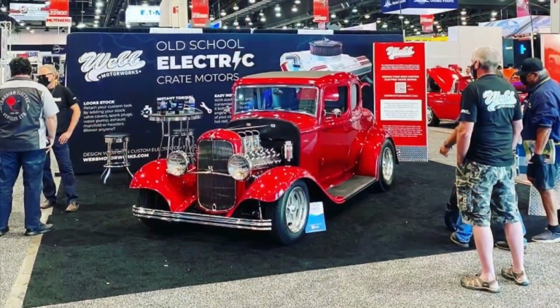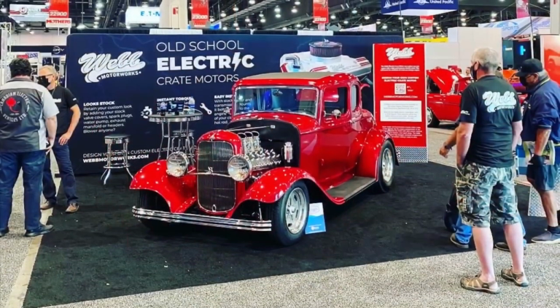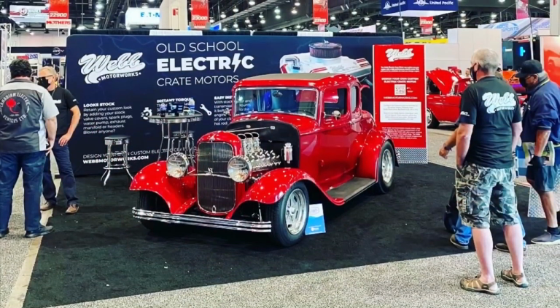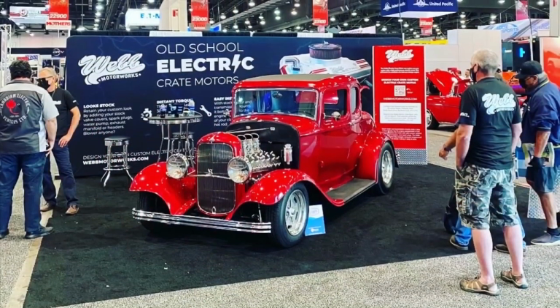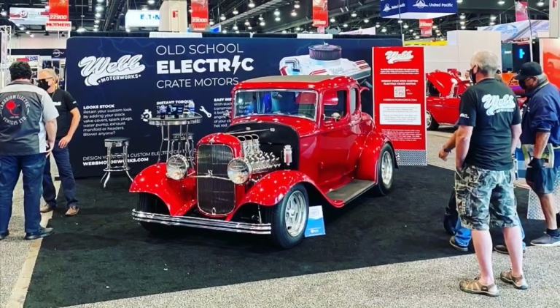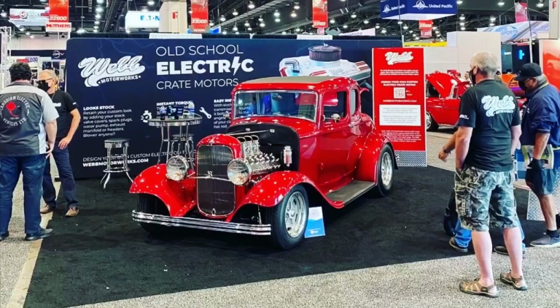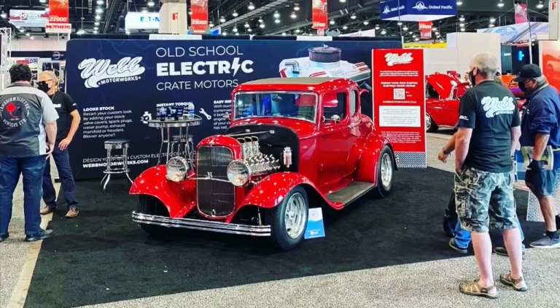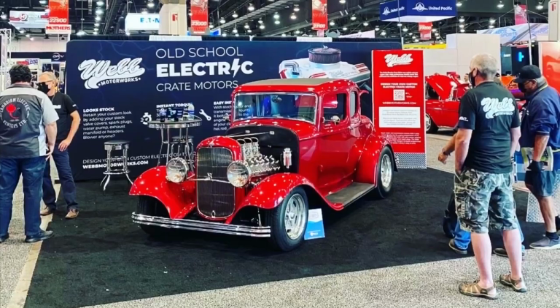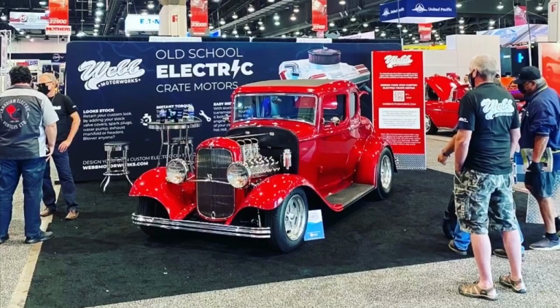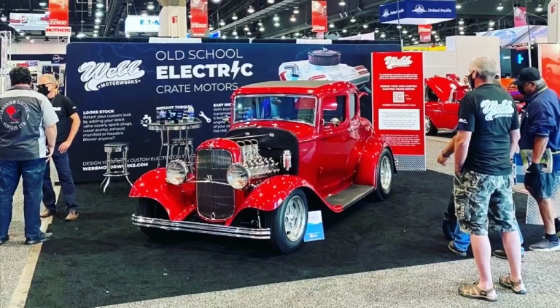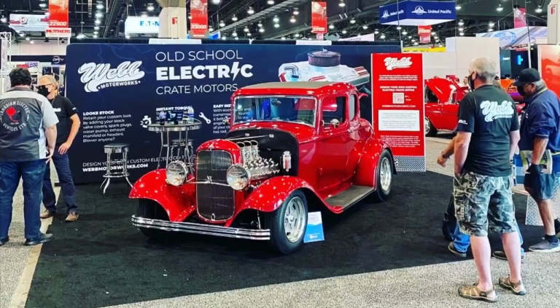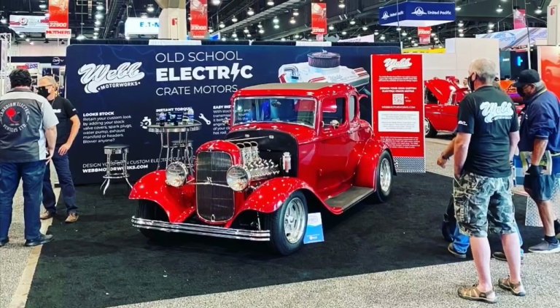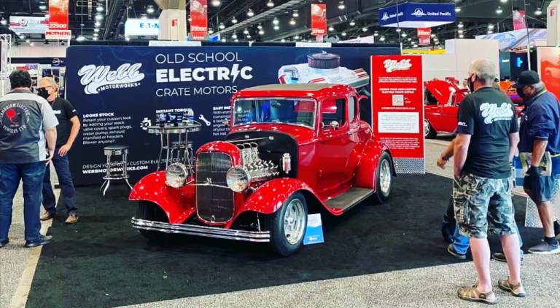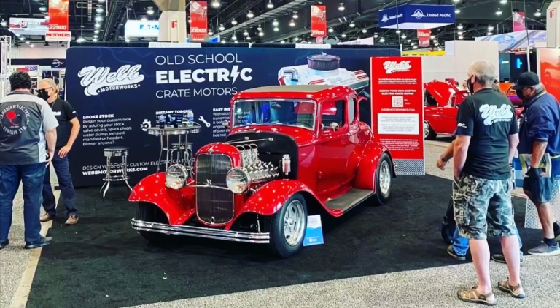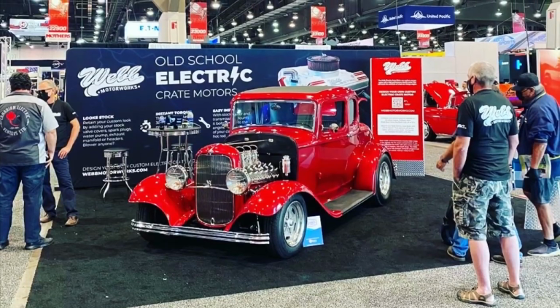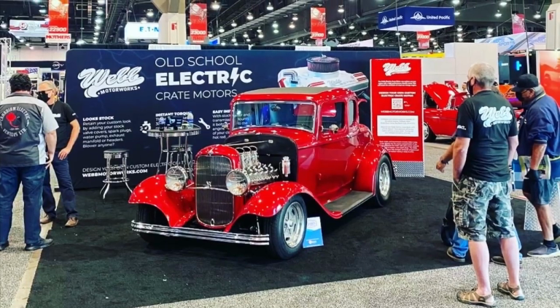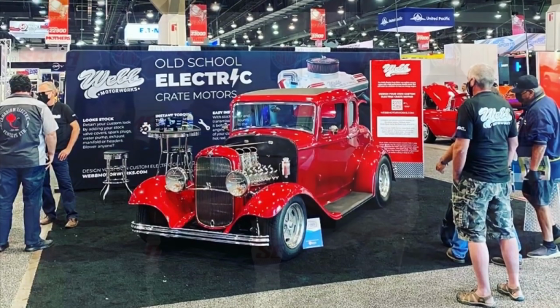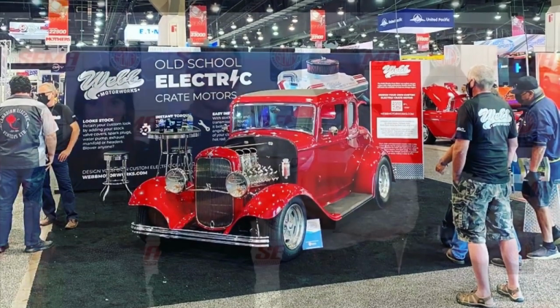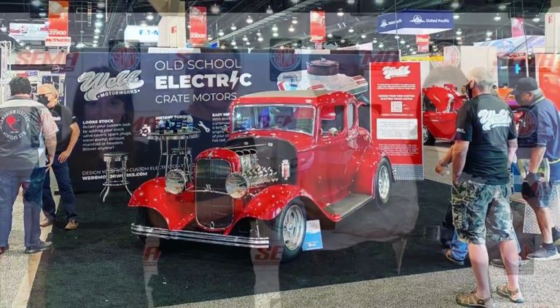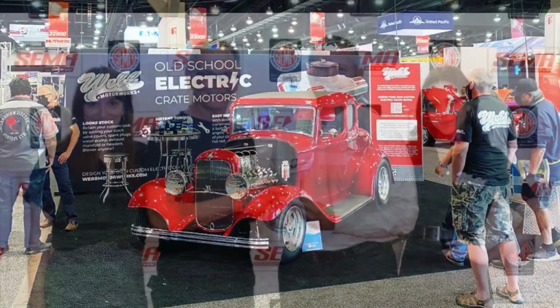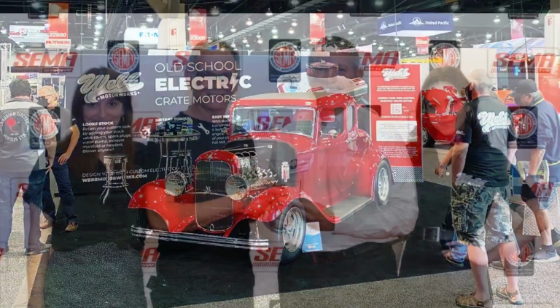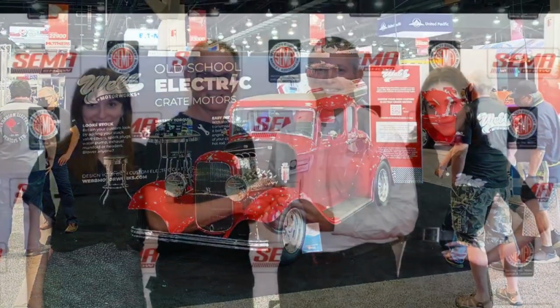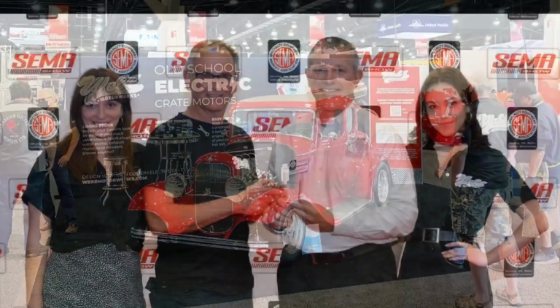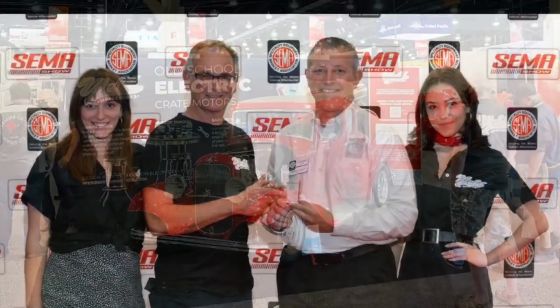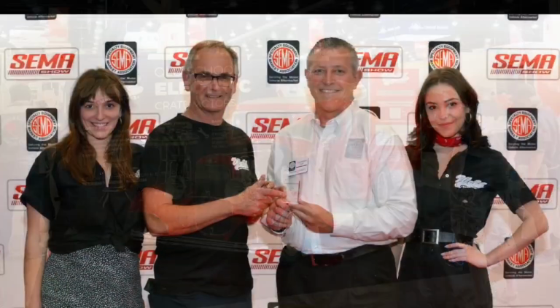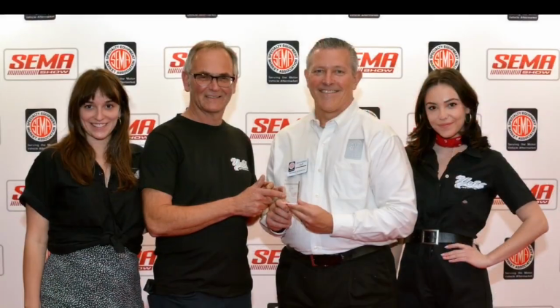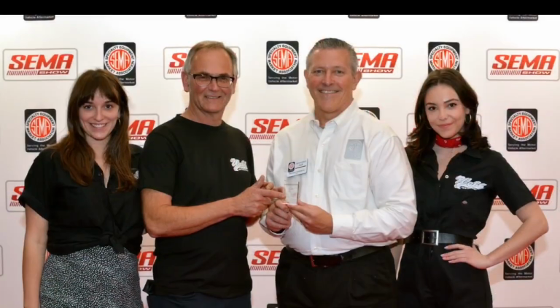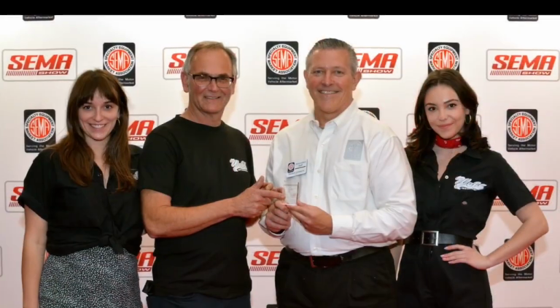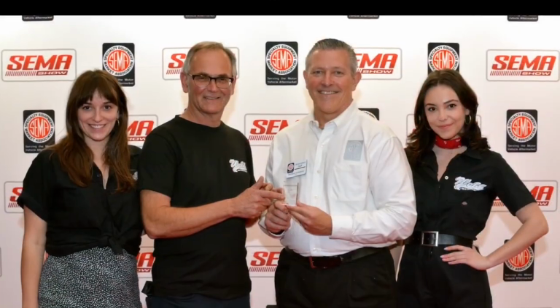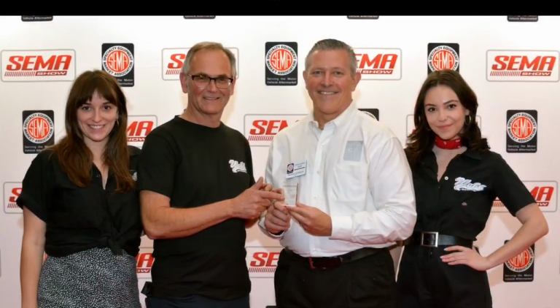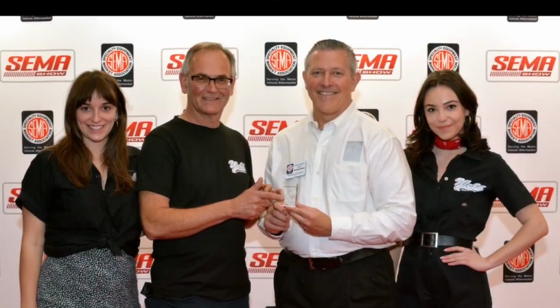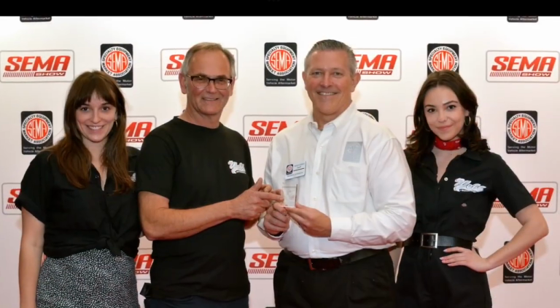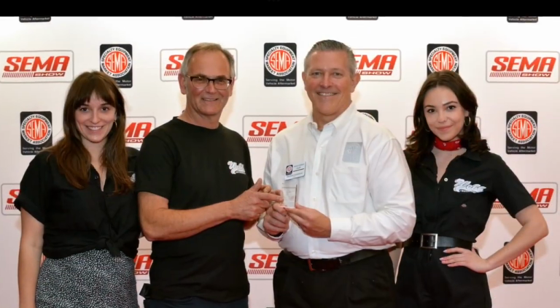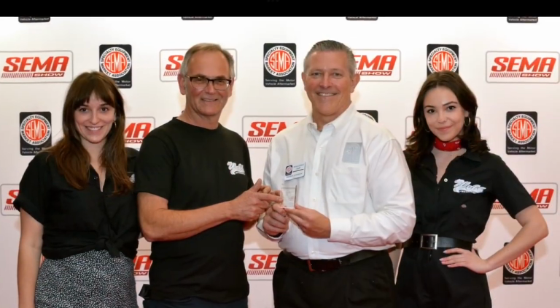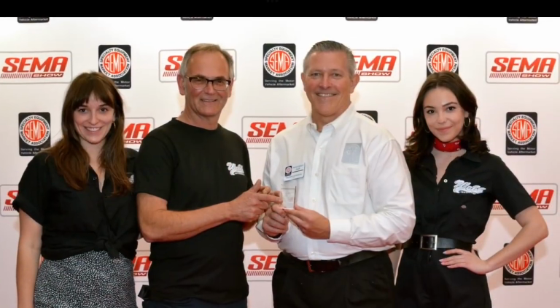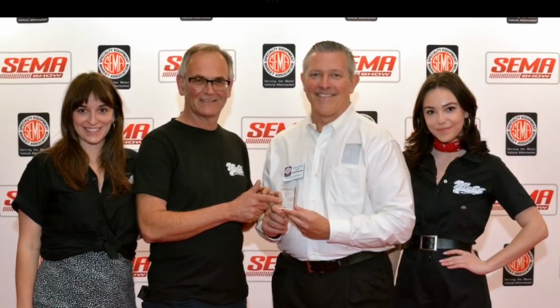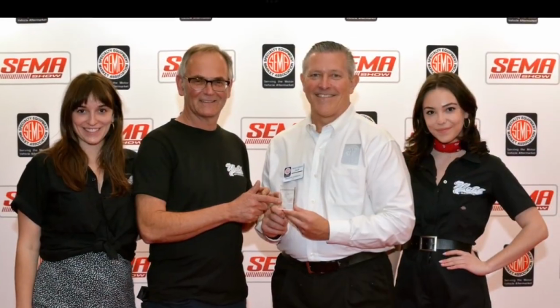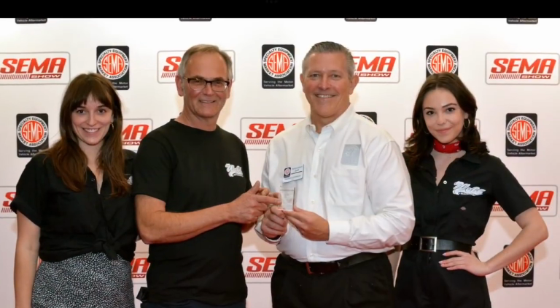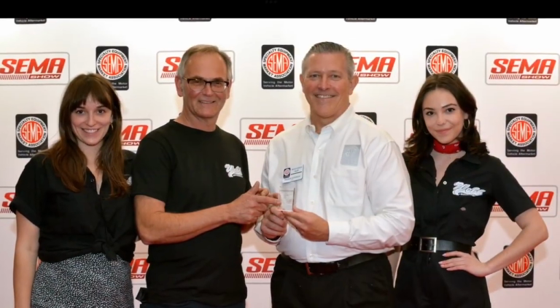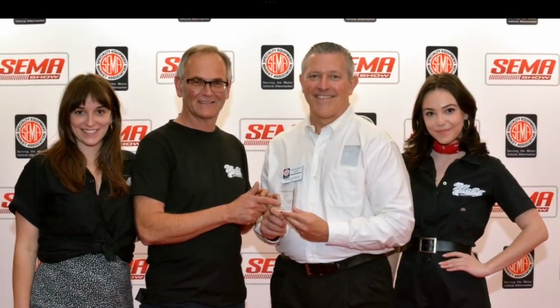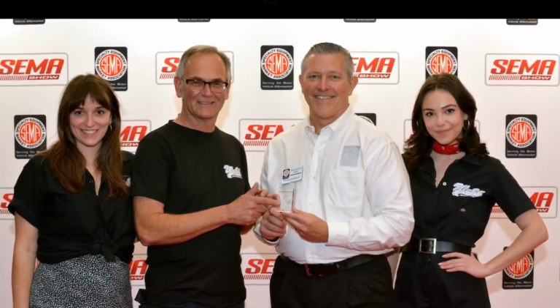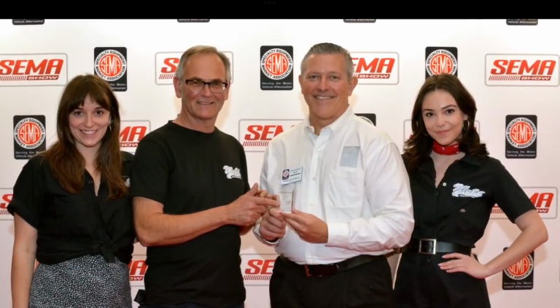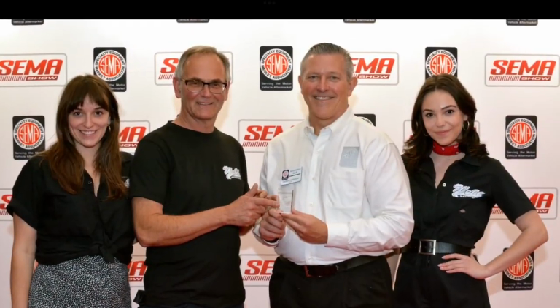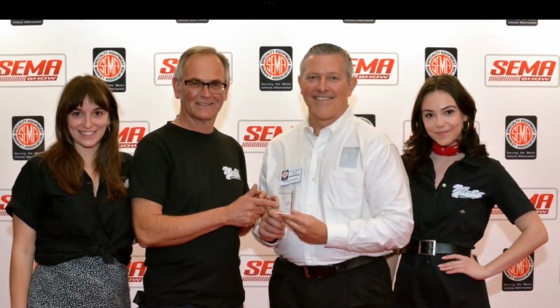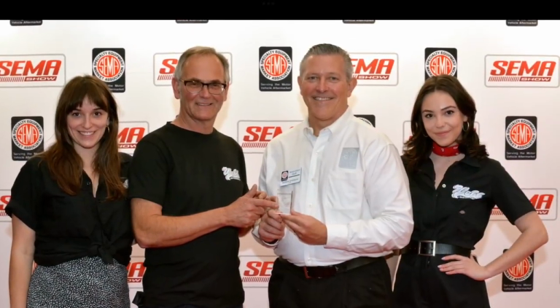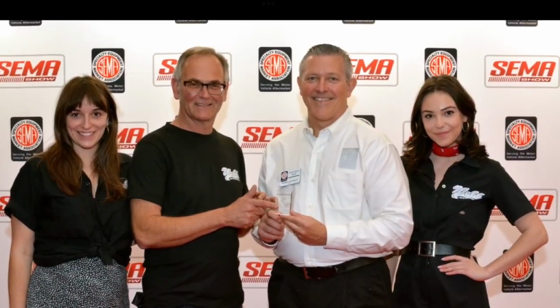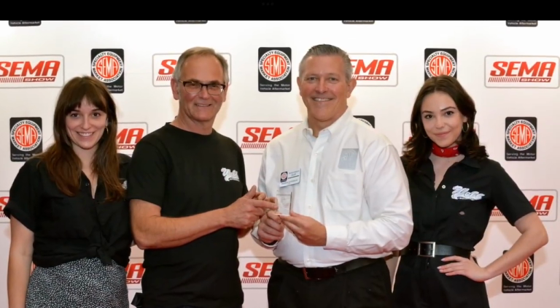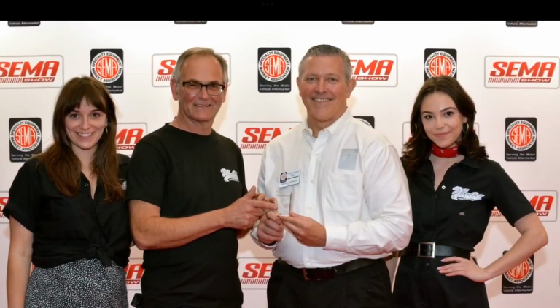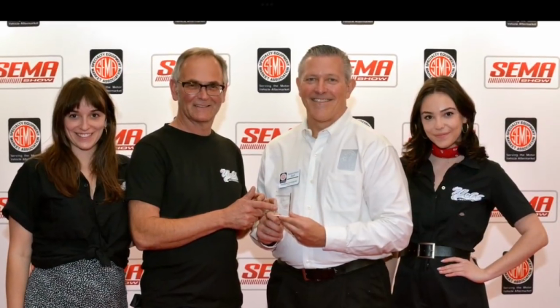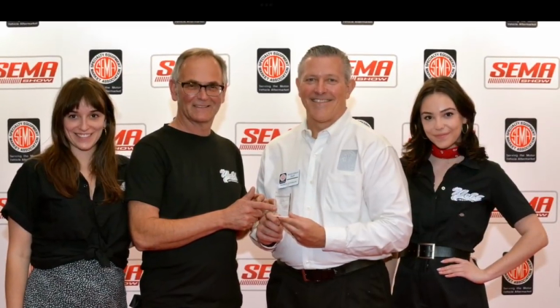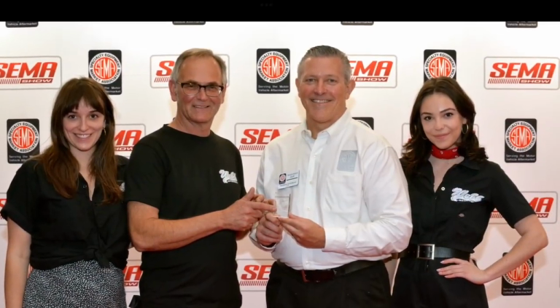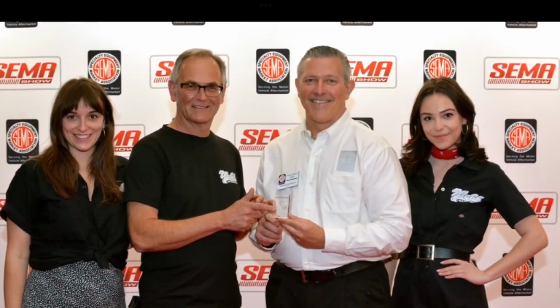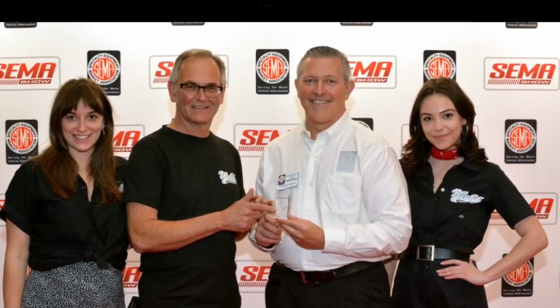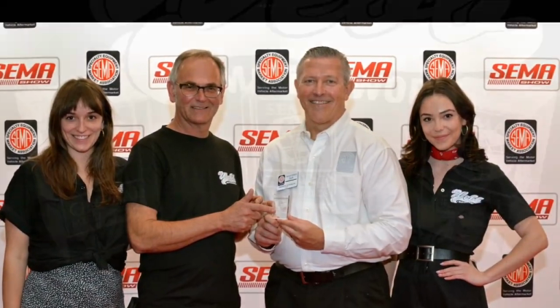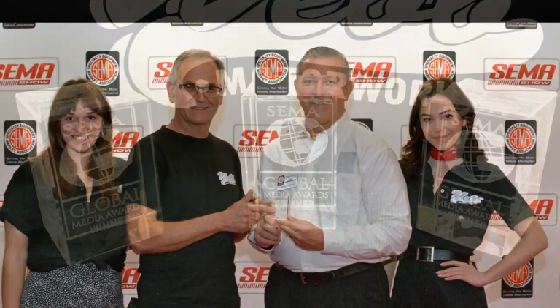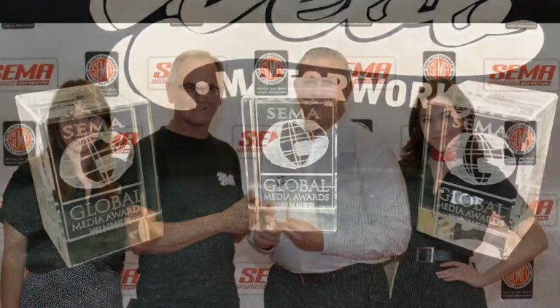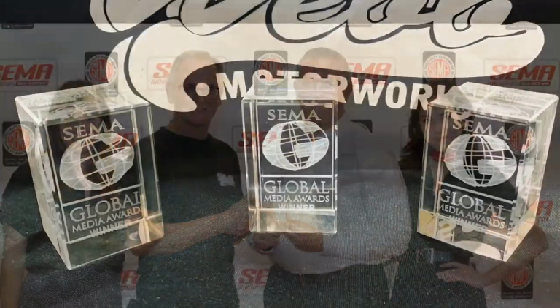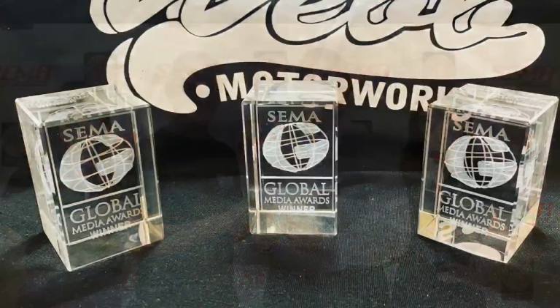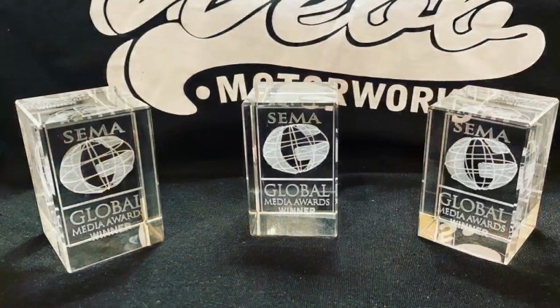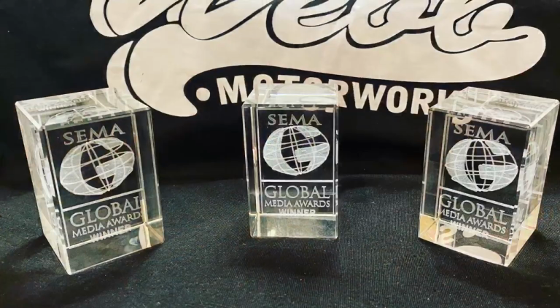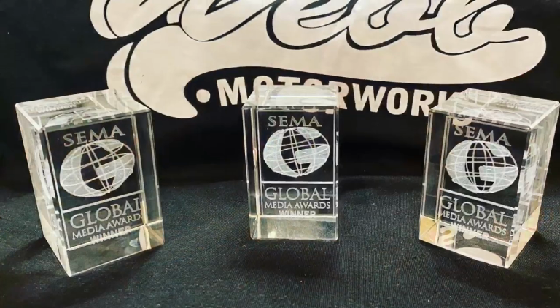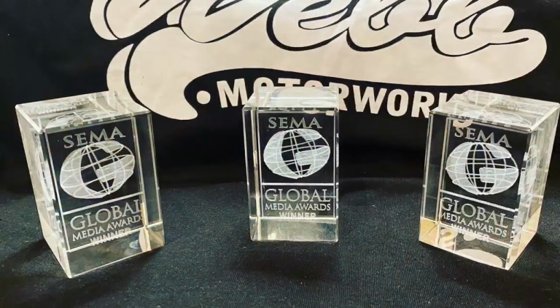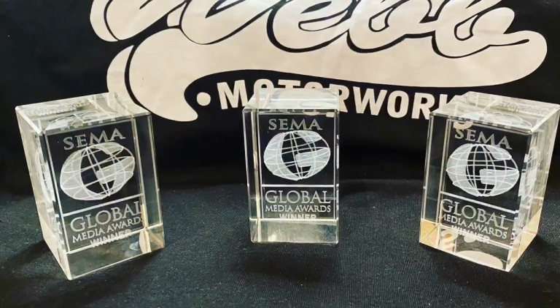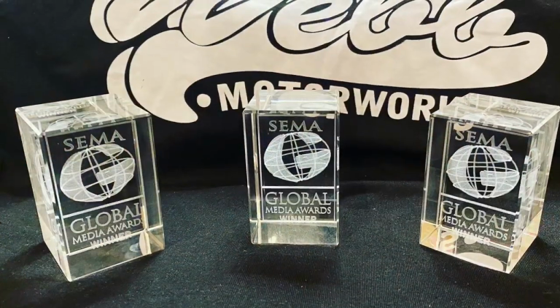It was a very proud moment when Emily, Kelsey, and myself won the three top-10 media awards at SEMA.